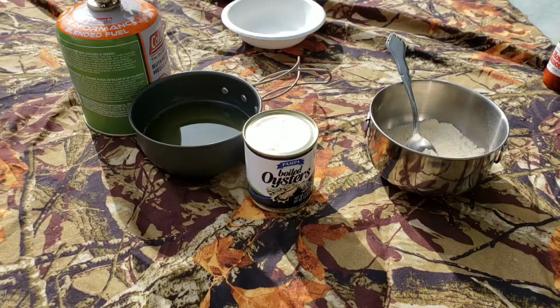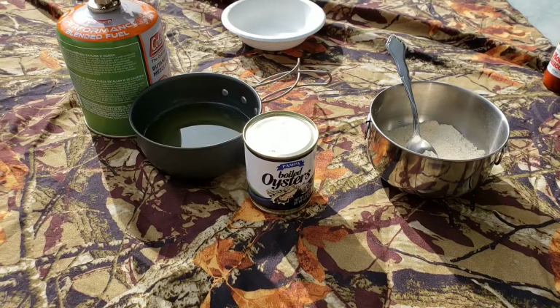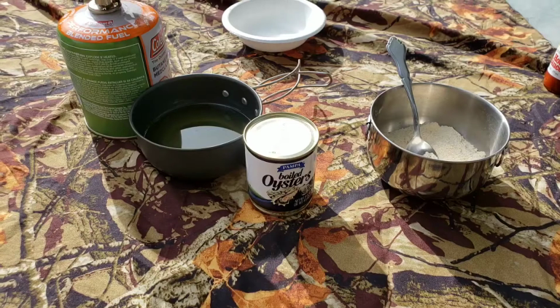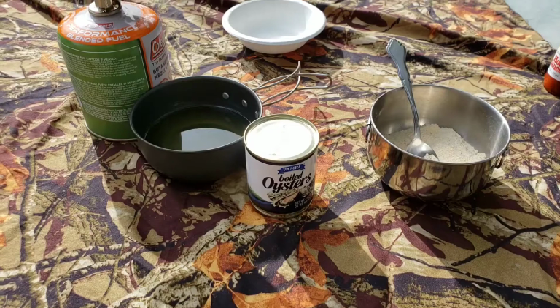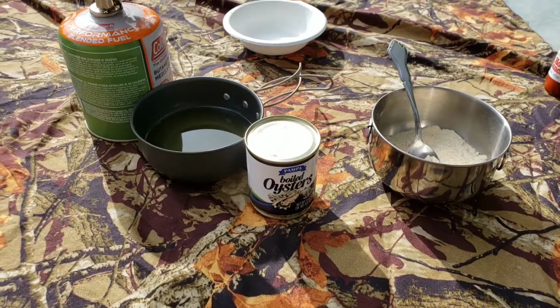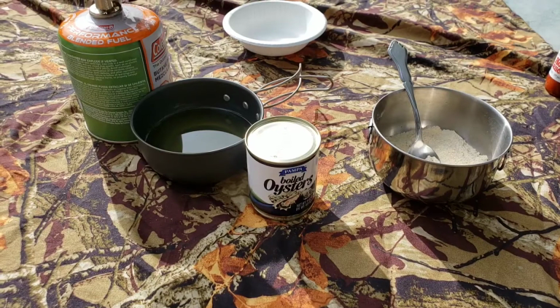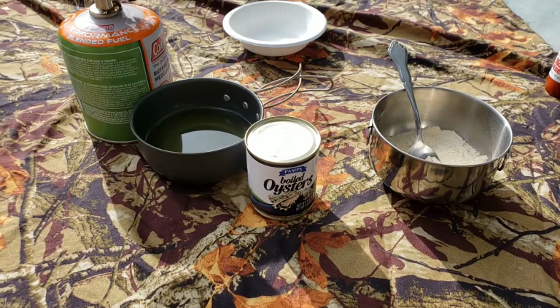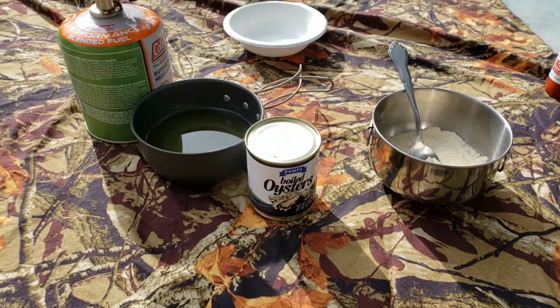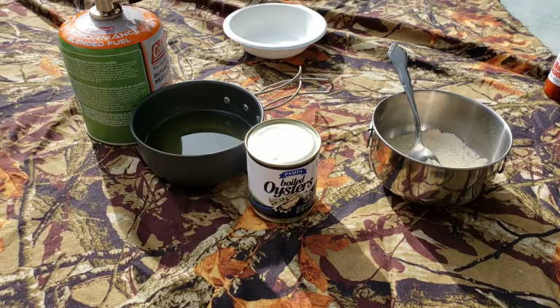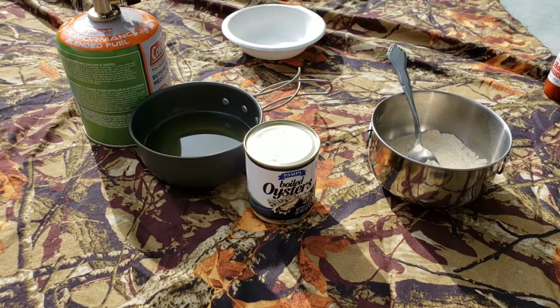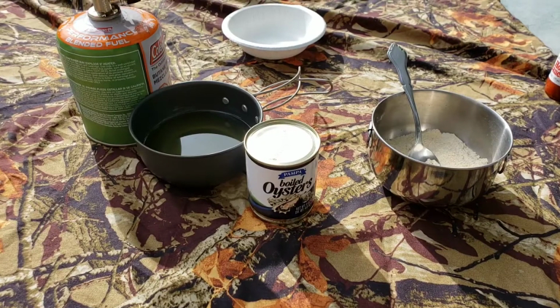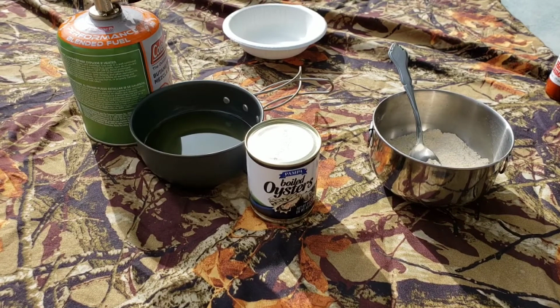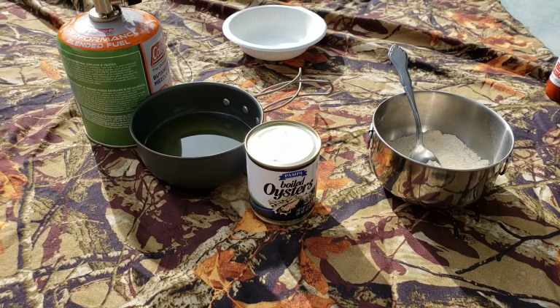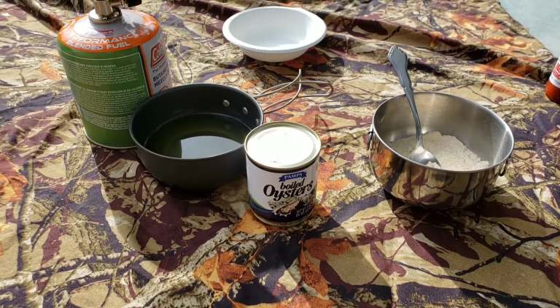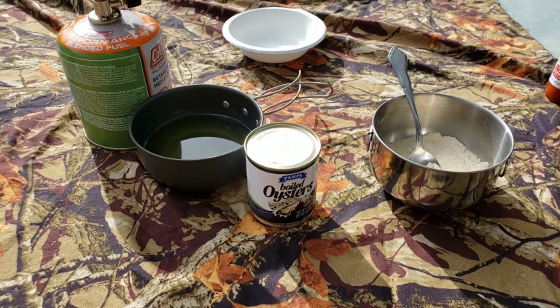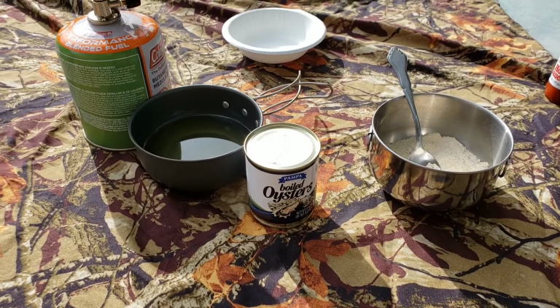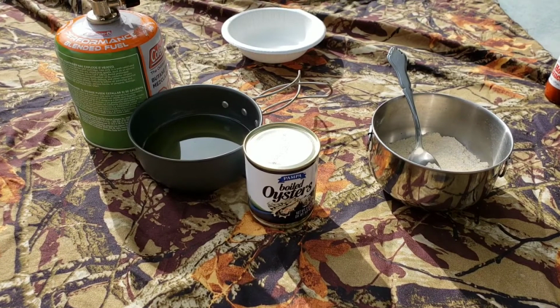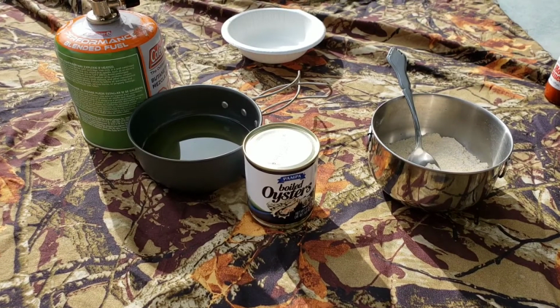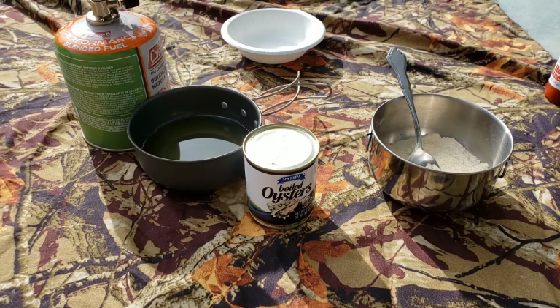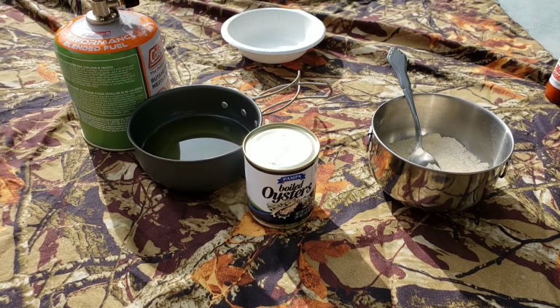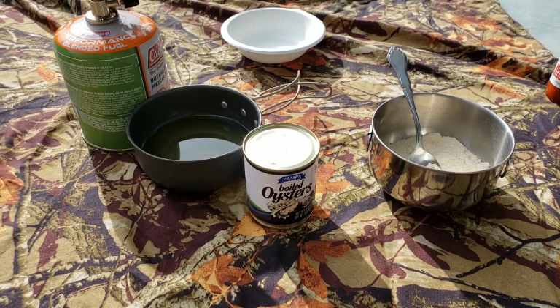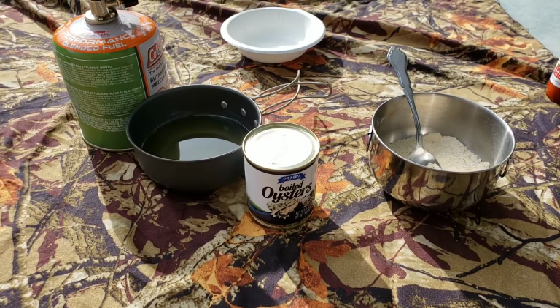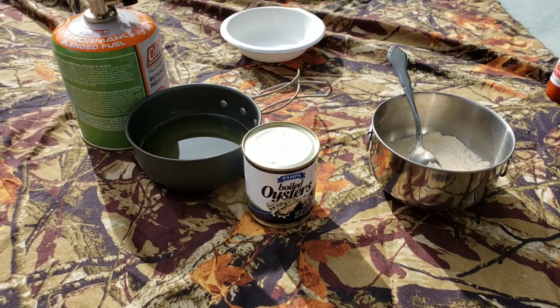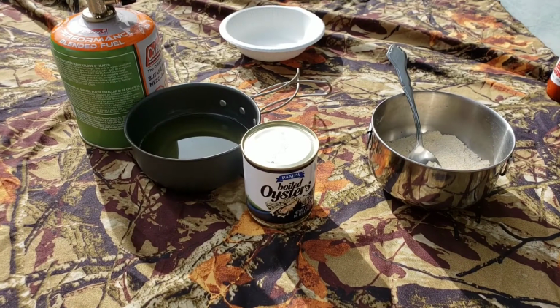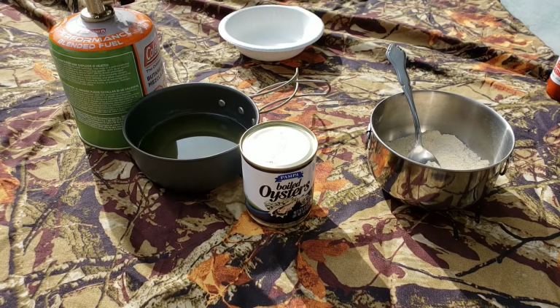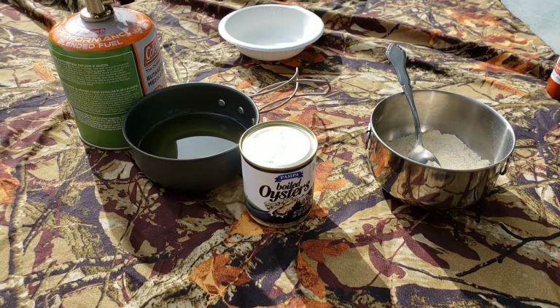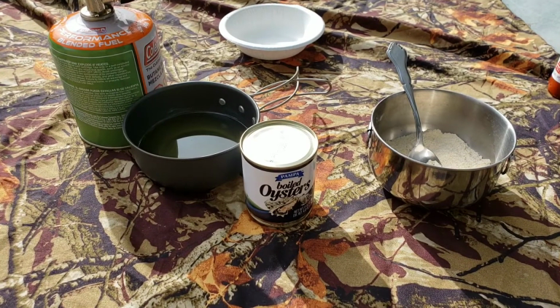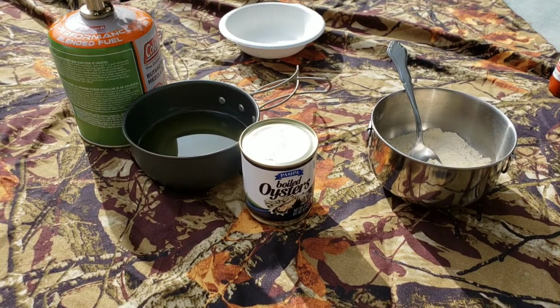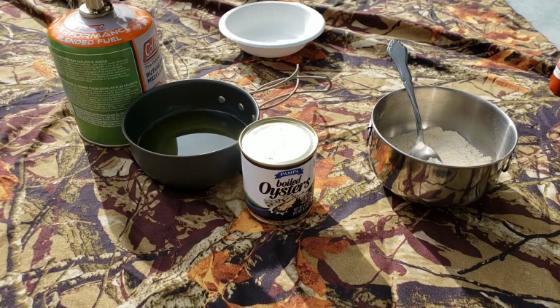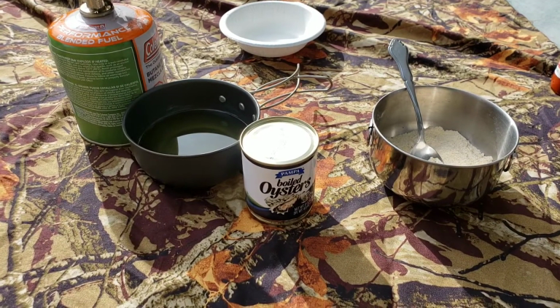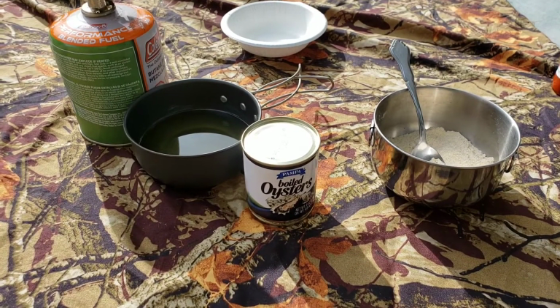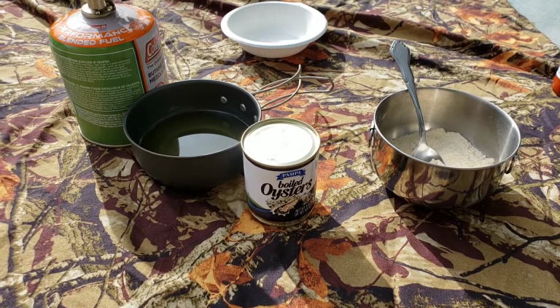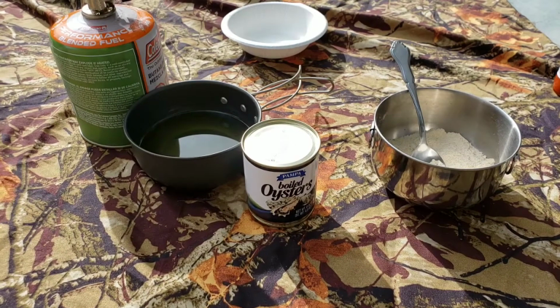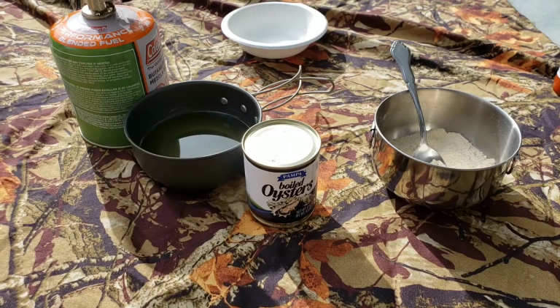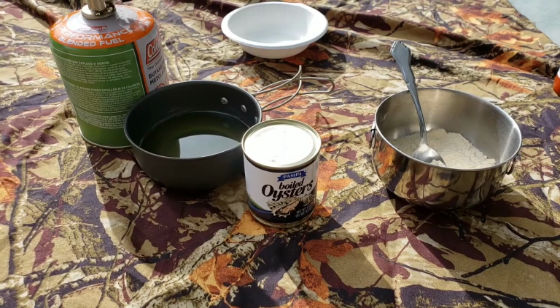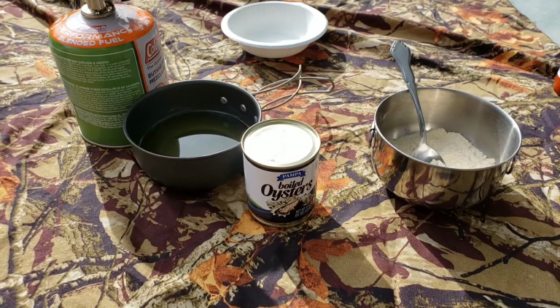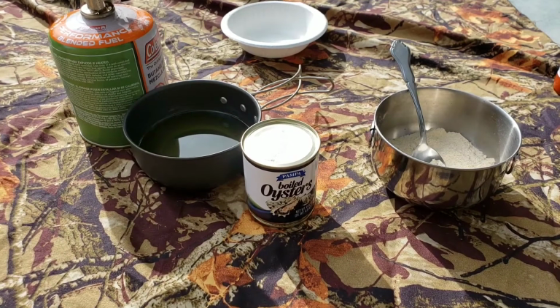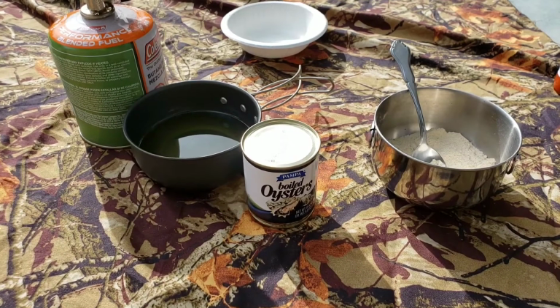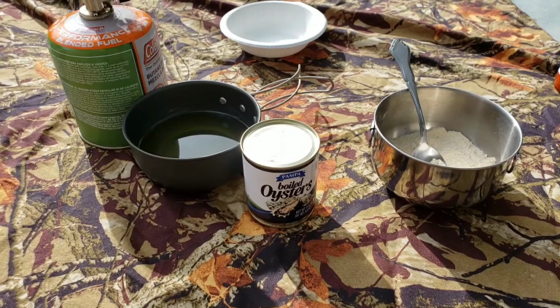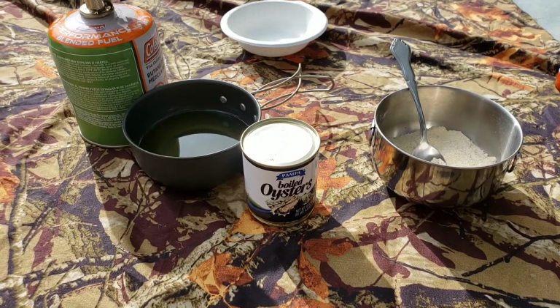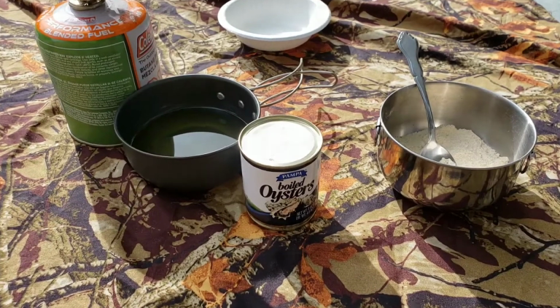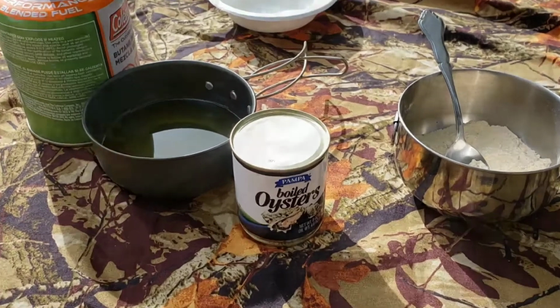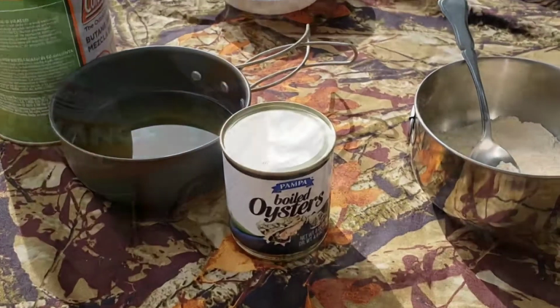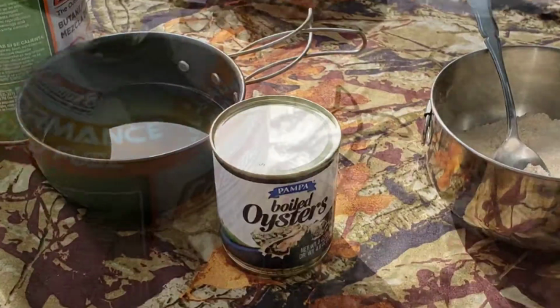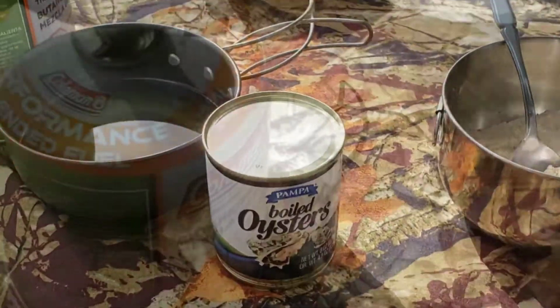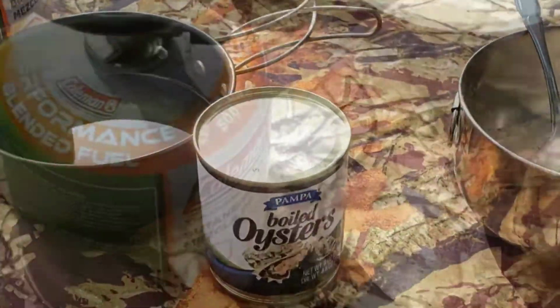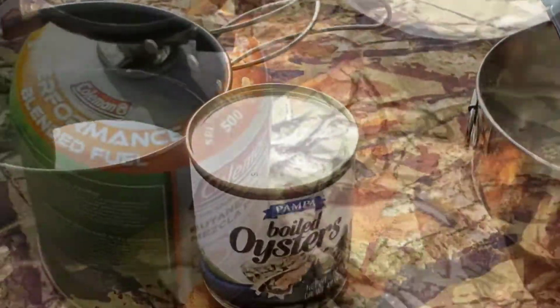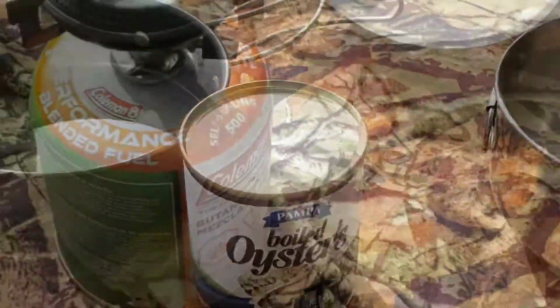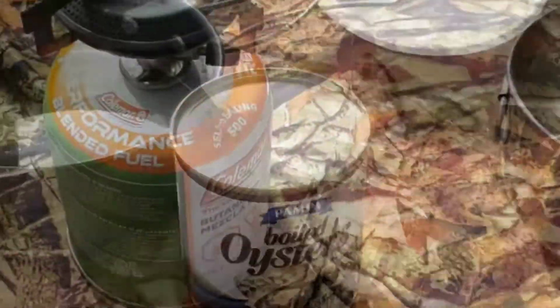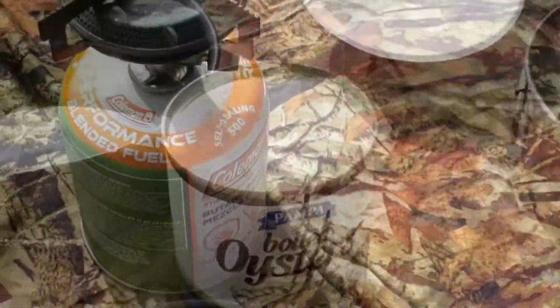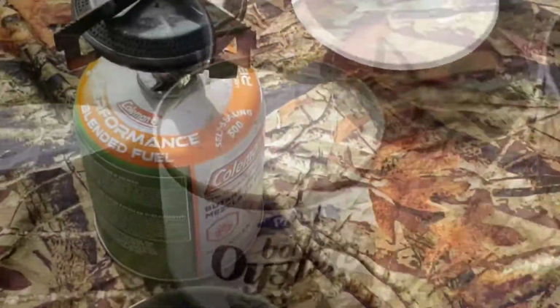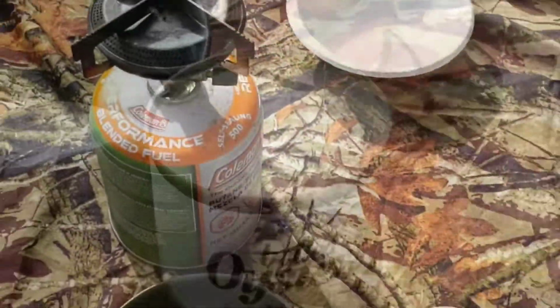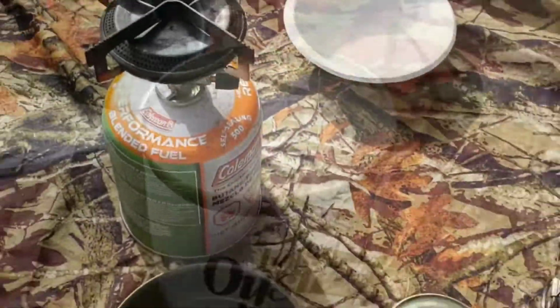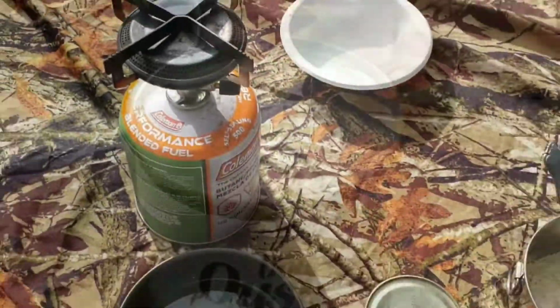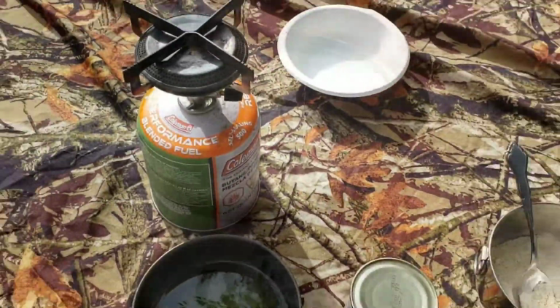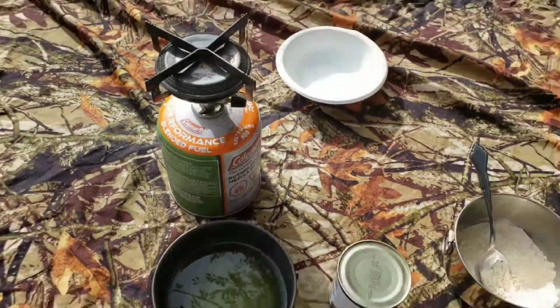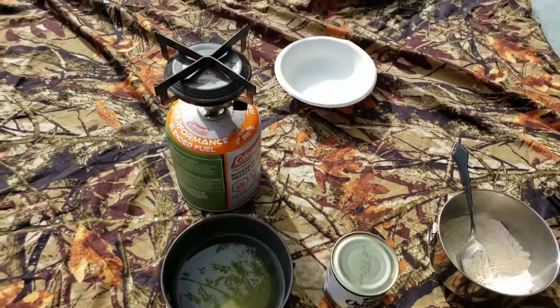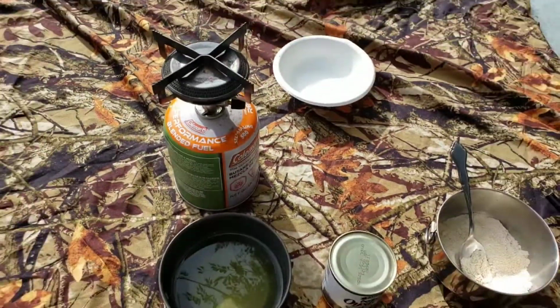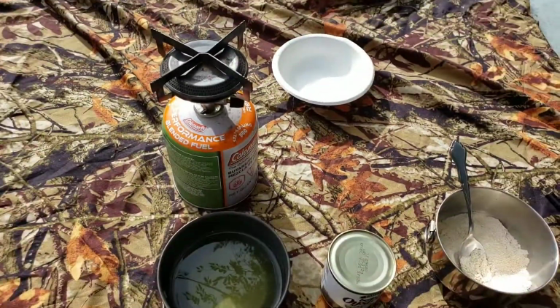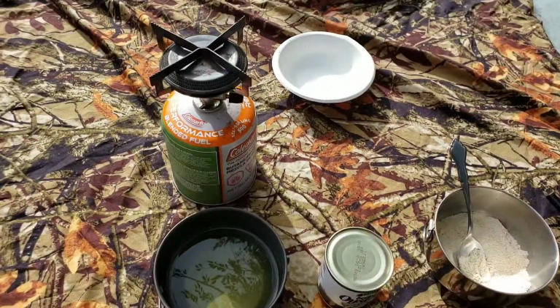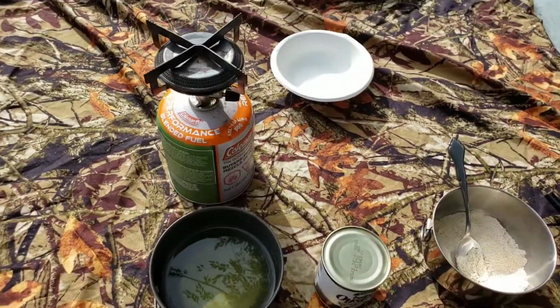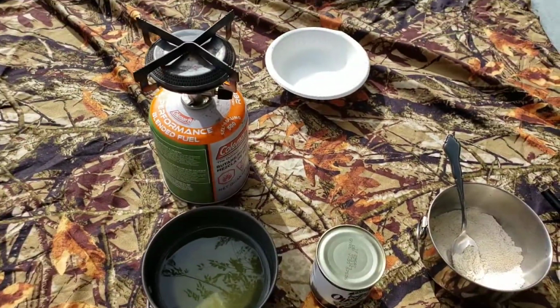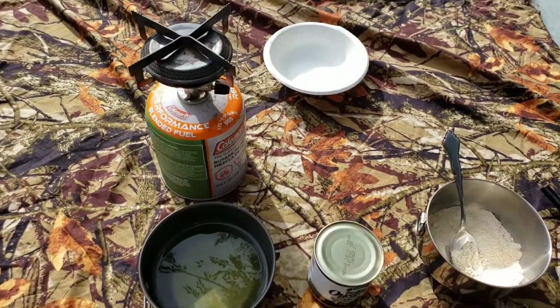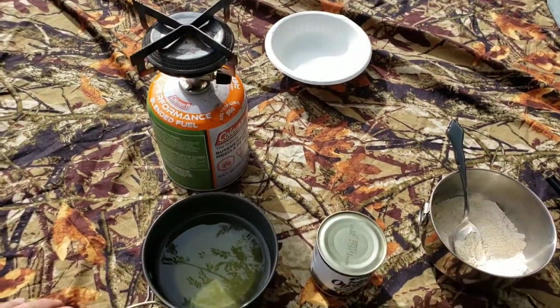Today on Canteen Cup Tuesday we're gonna be doing fried oysters. Welcome back folks.